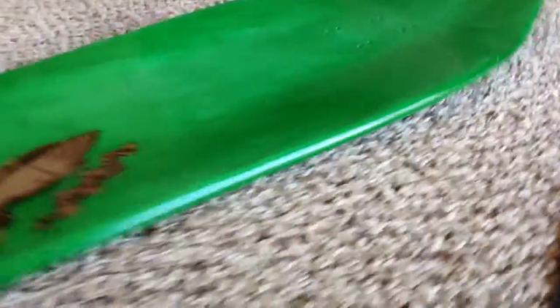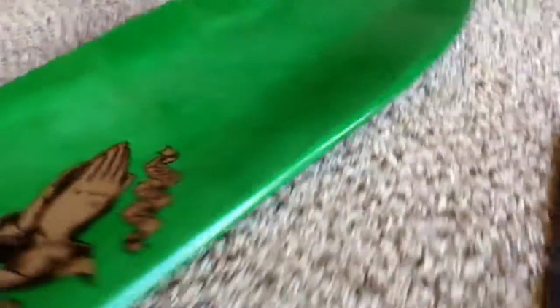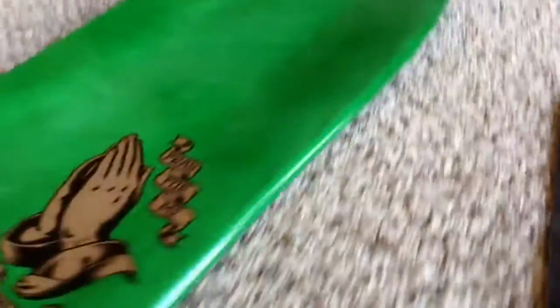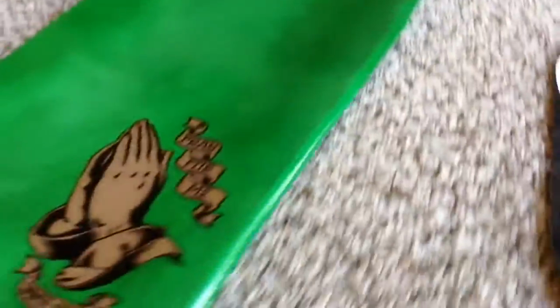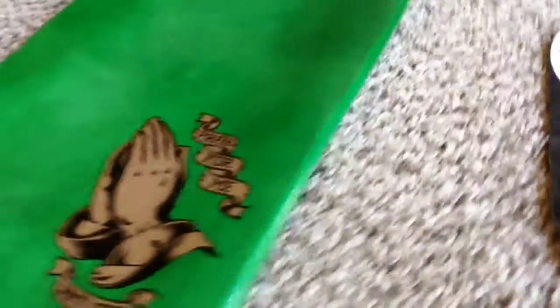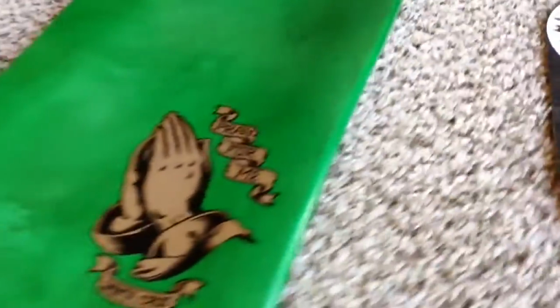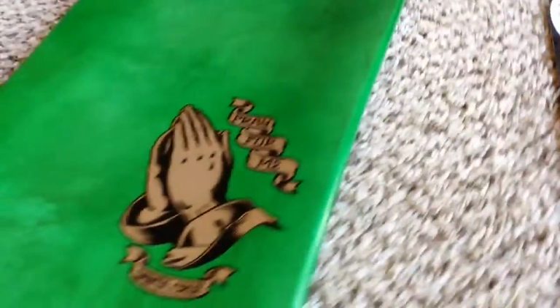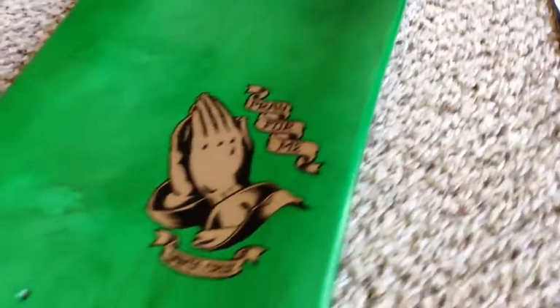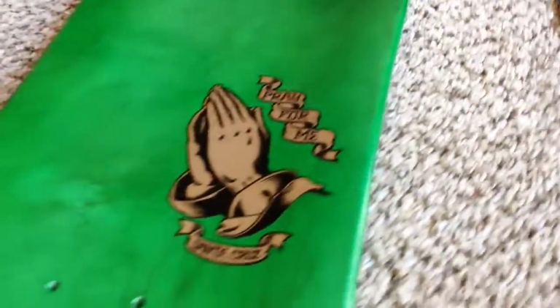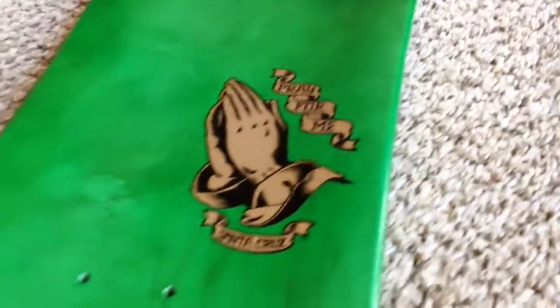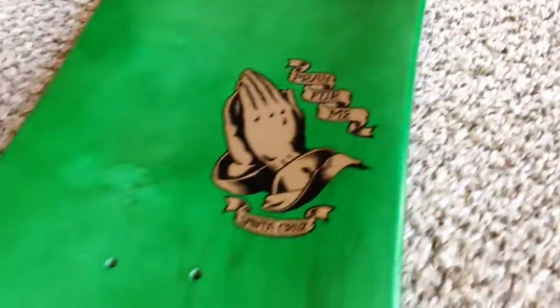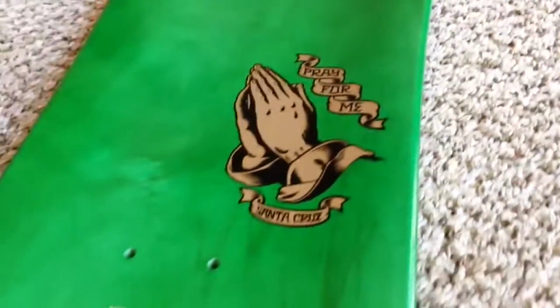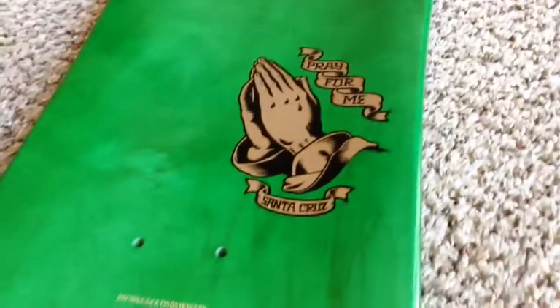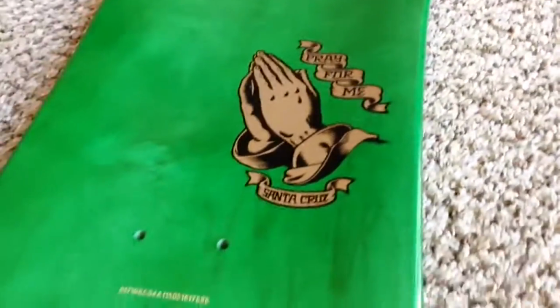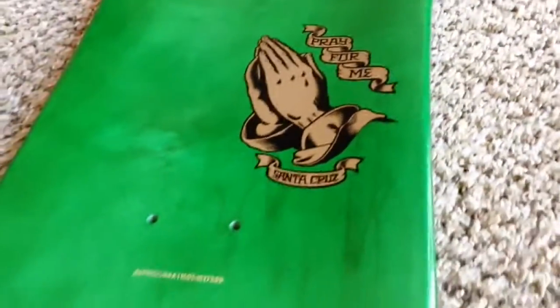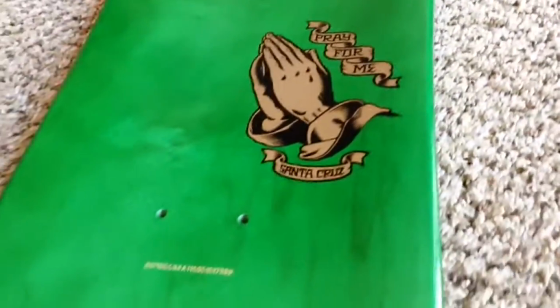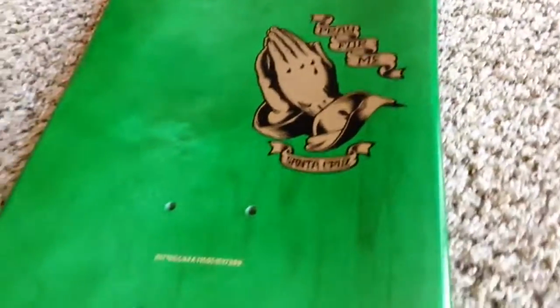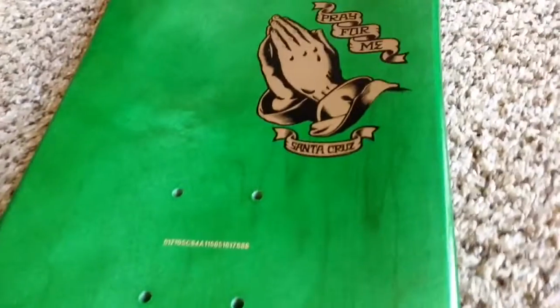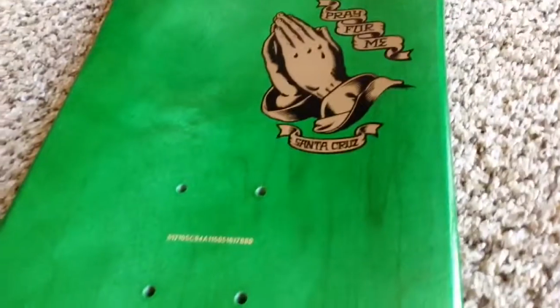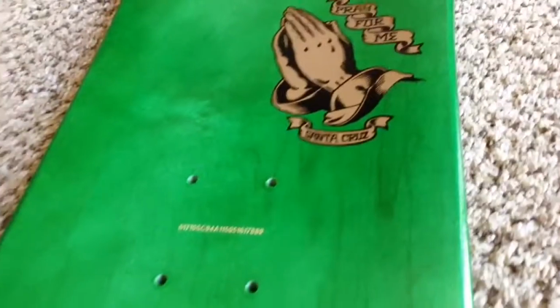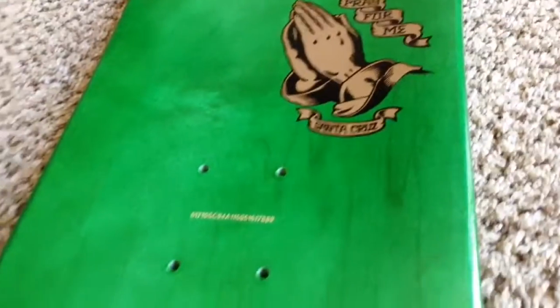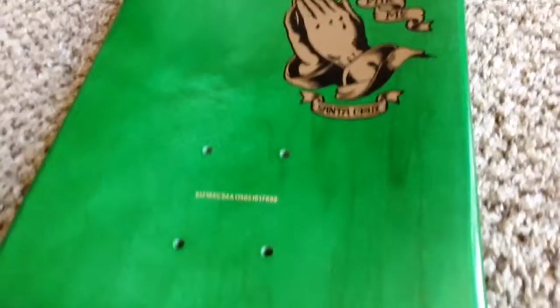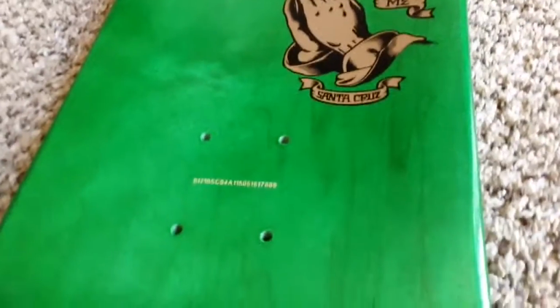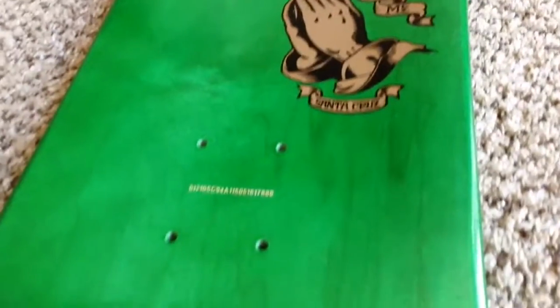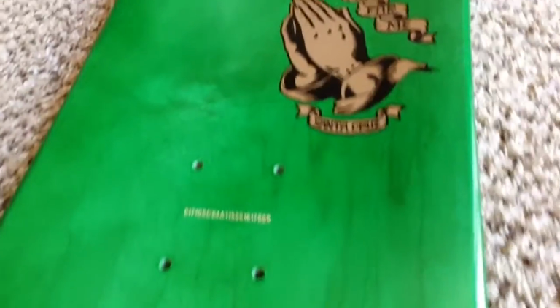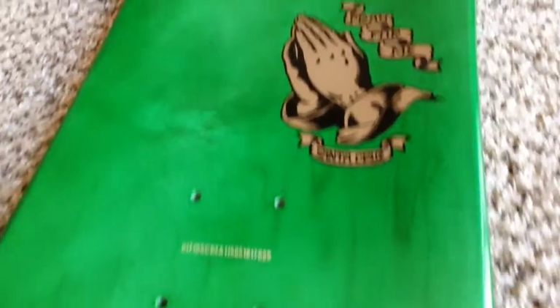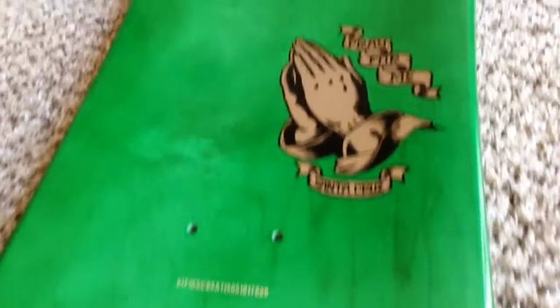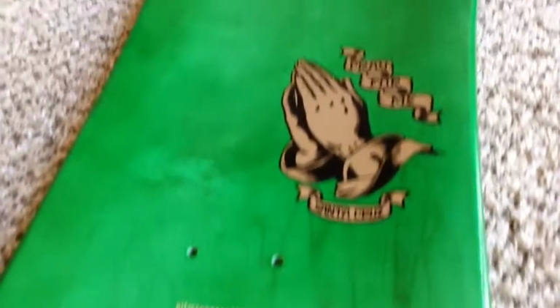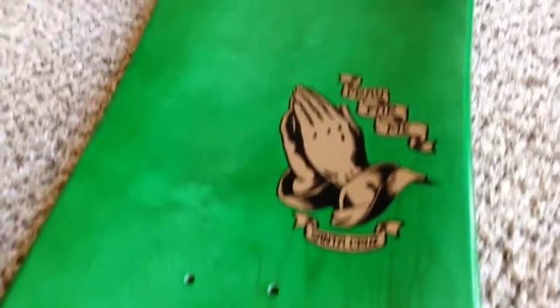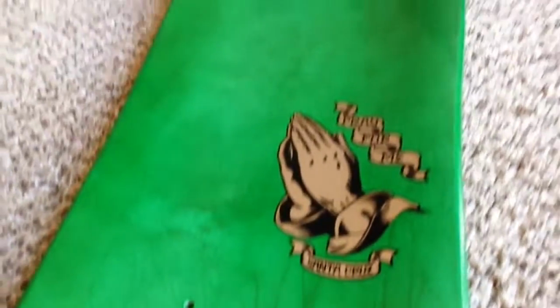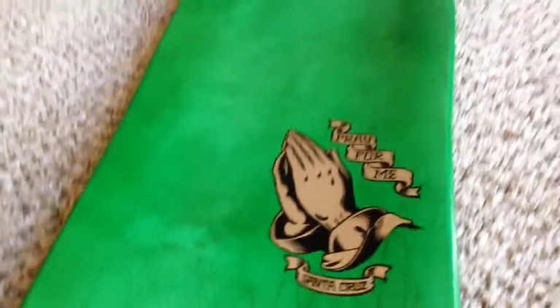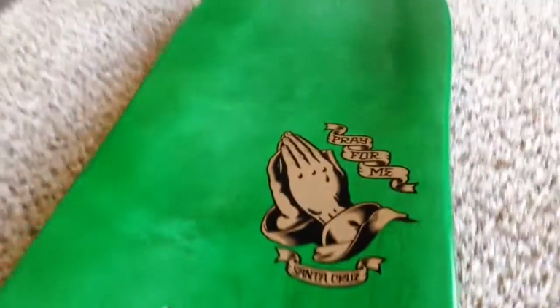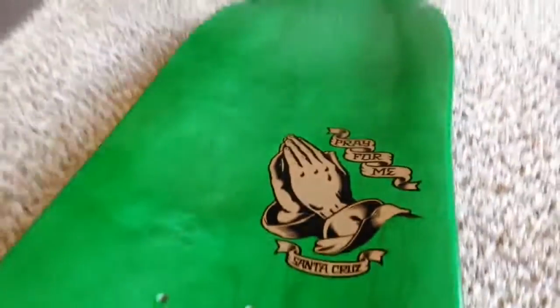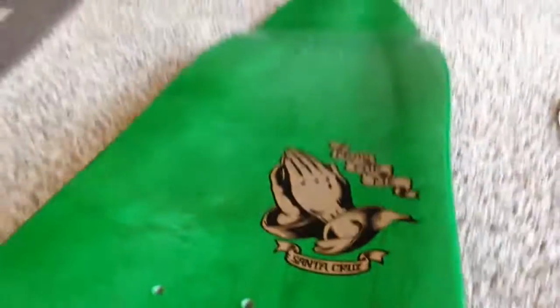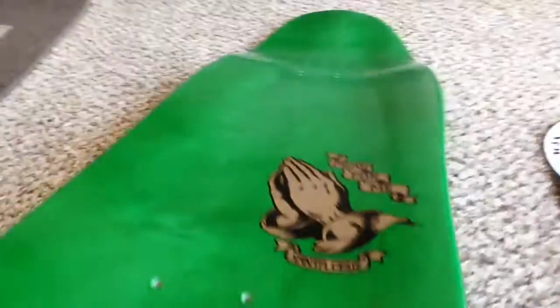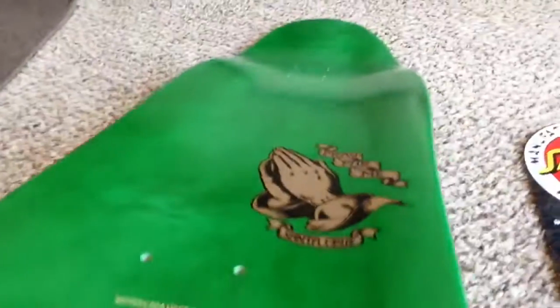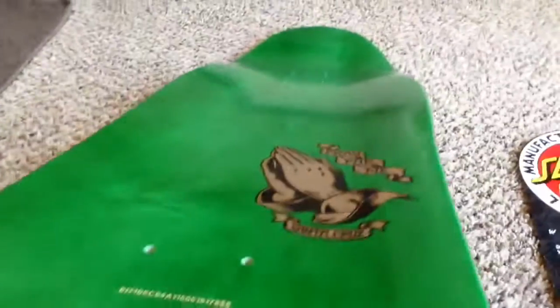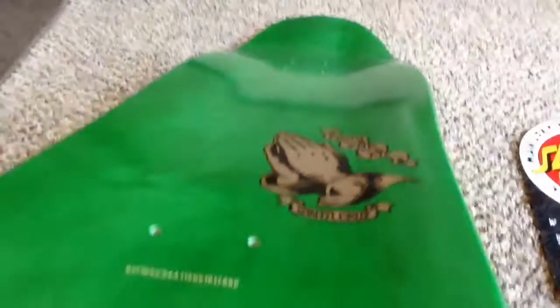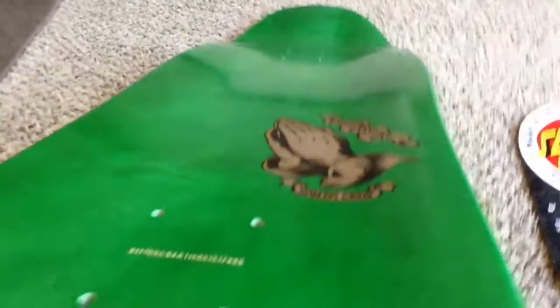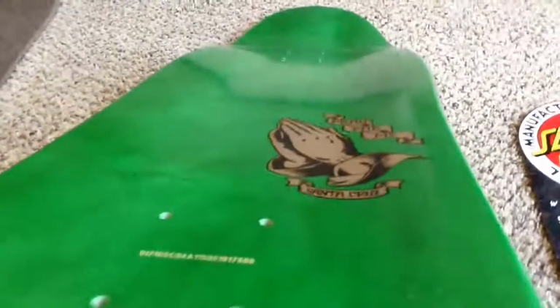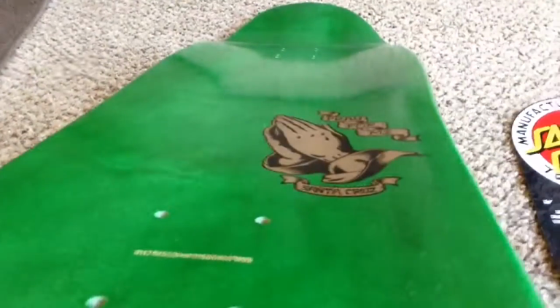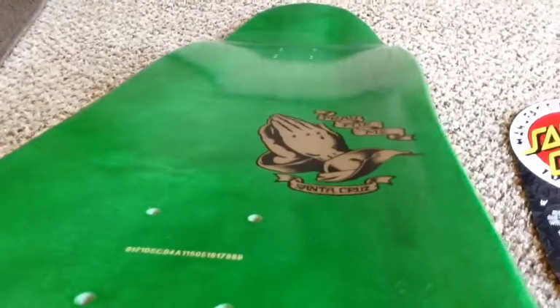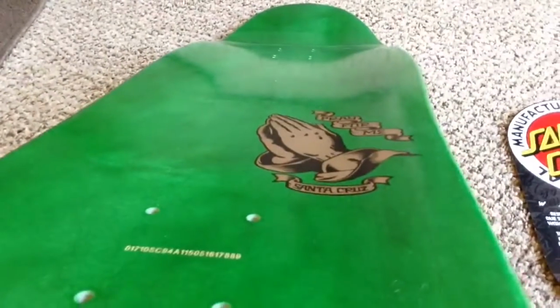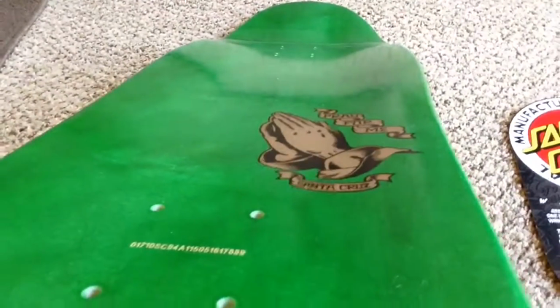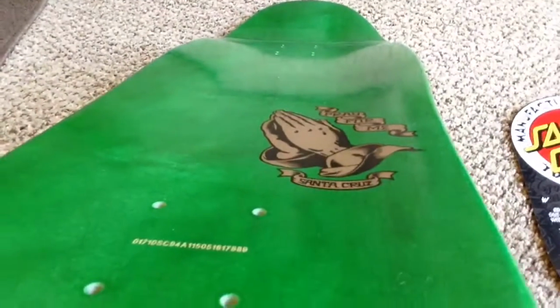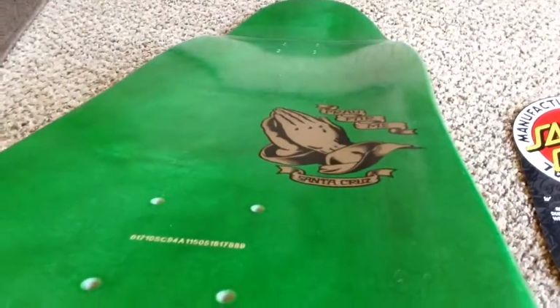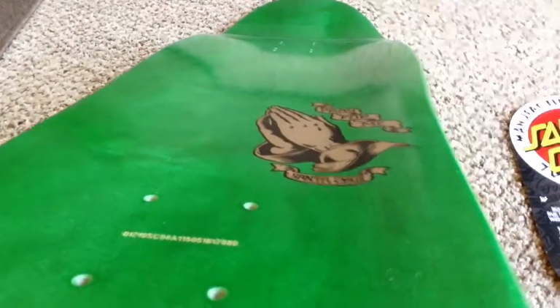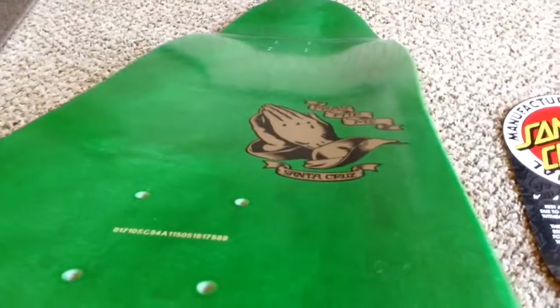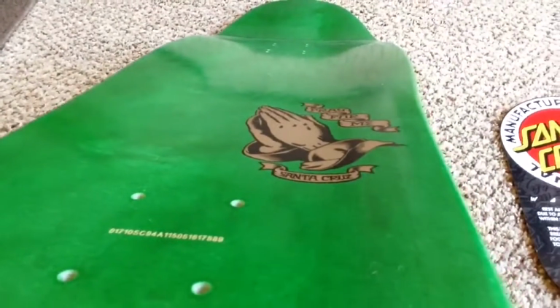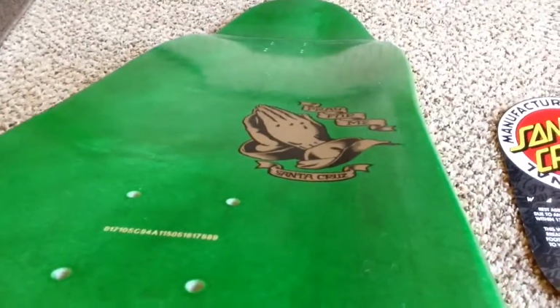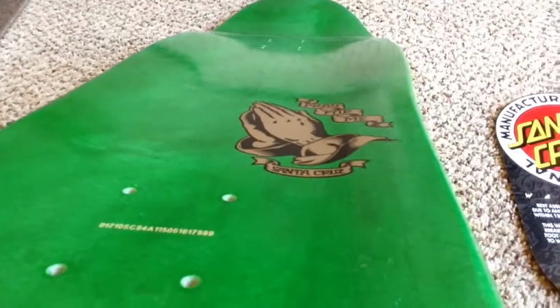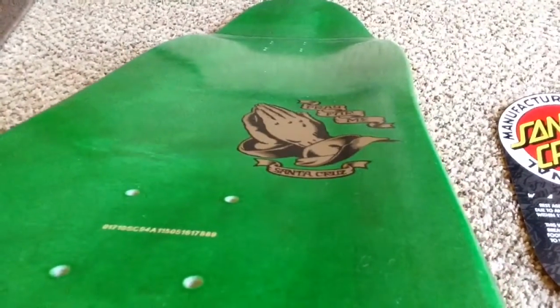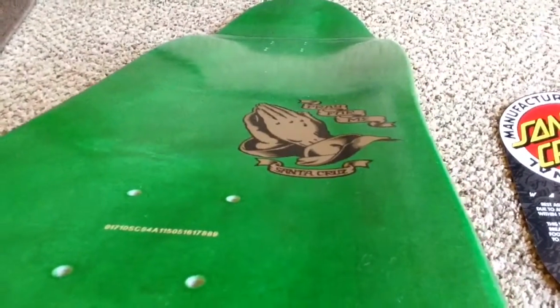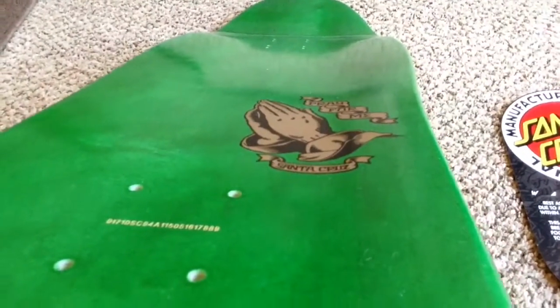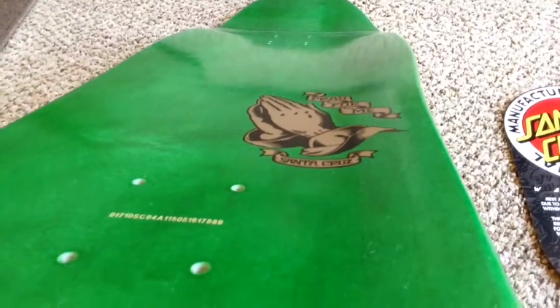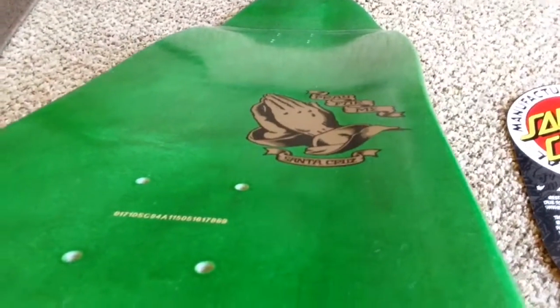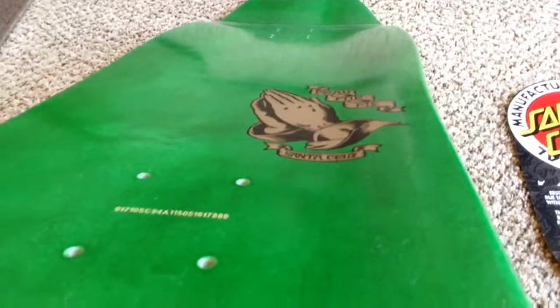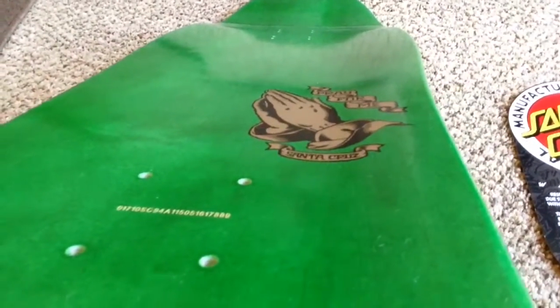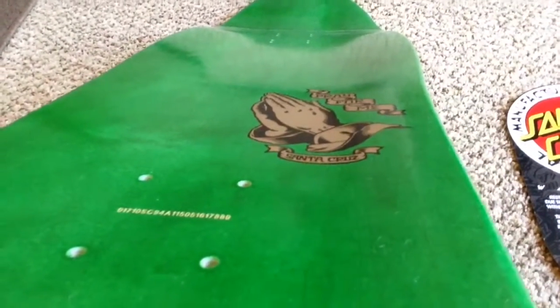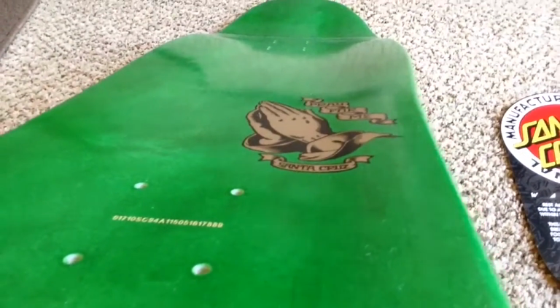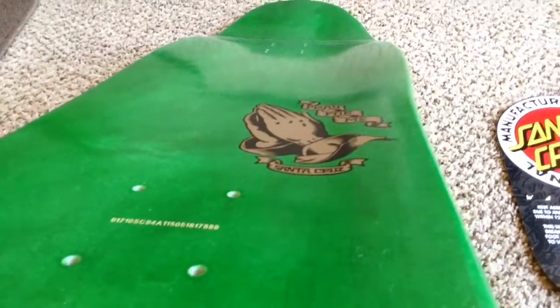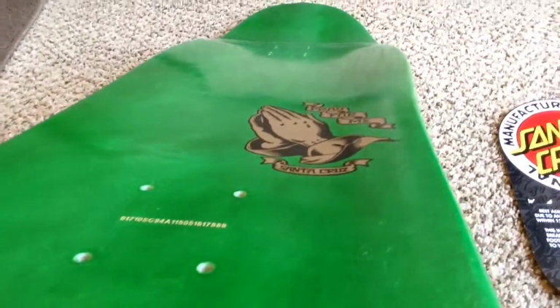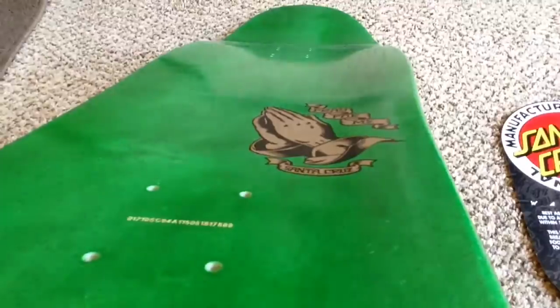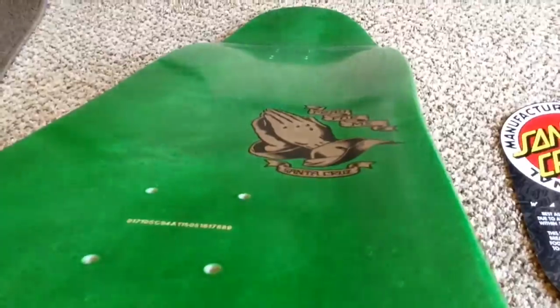Pray for me. Graphic on top. Concave — I don't know if you can see it pretty good, but it has pretty good concave in it.